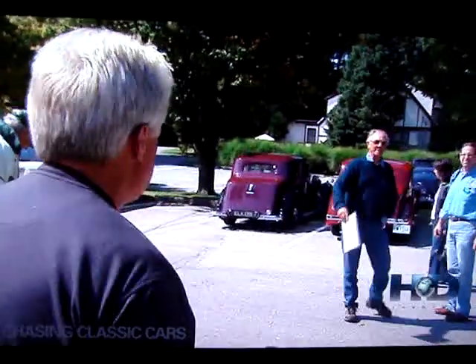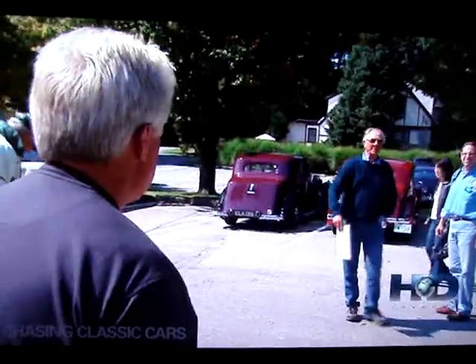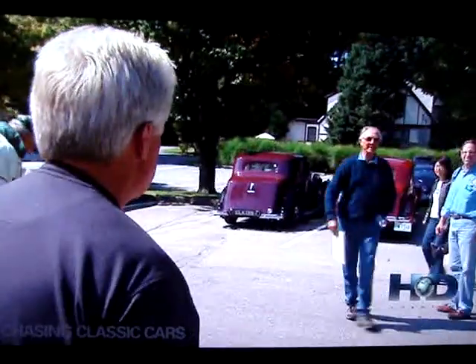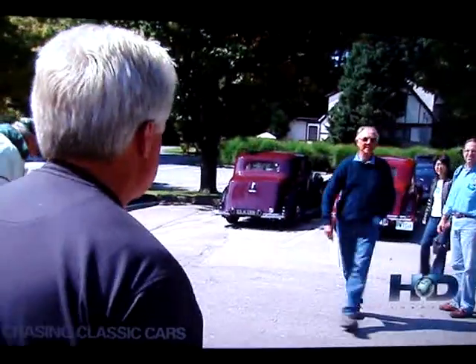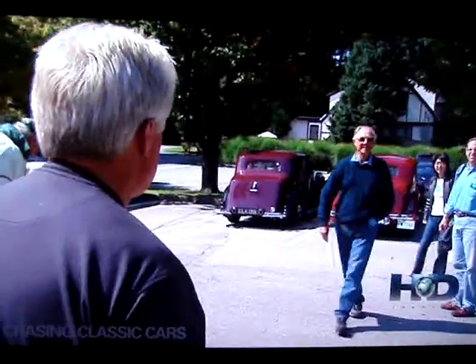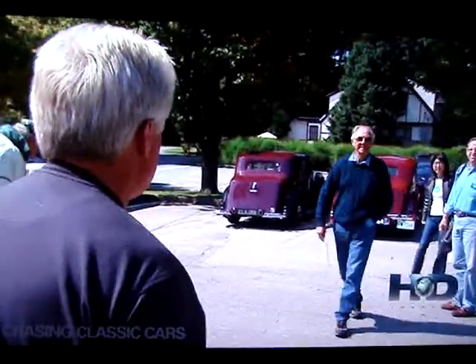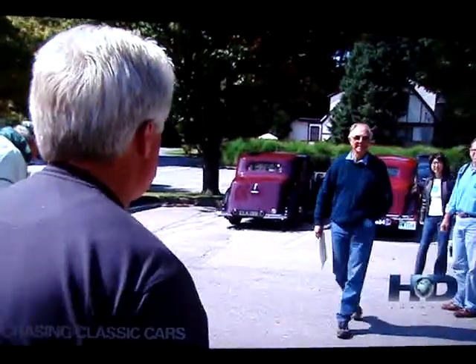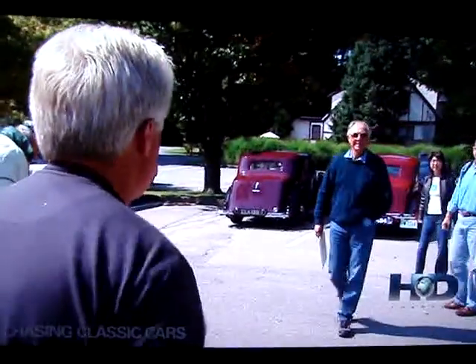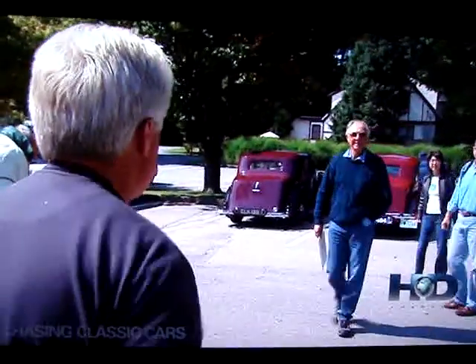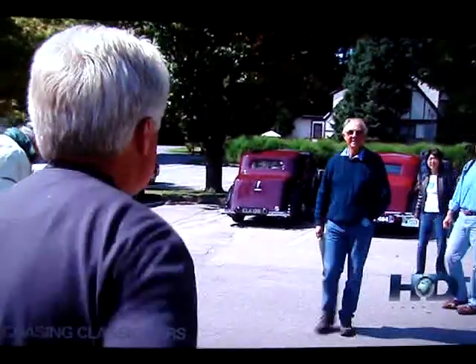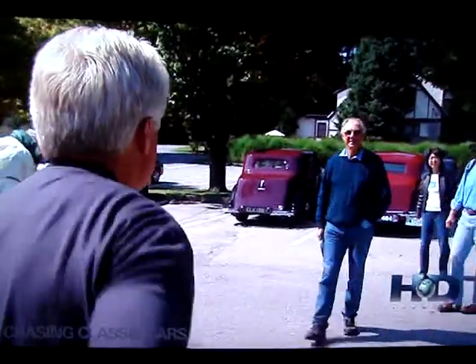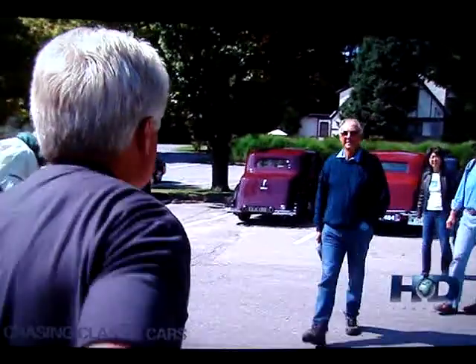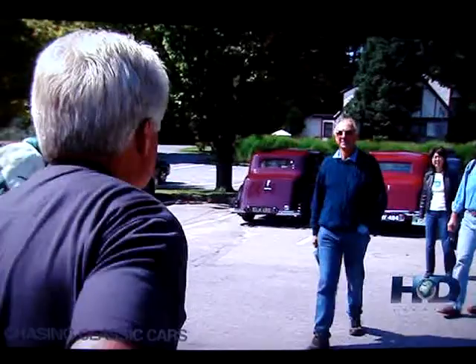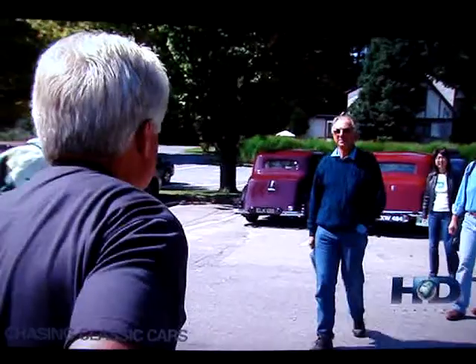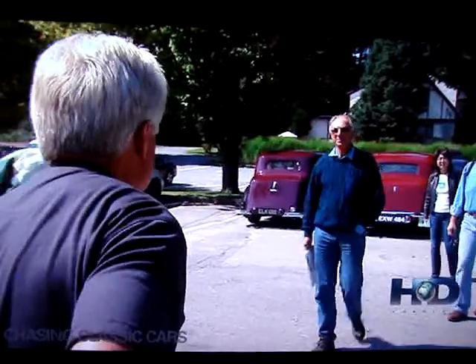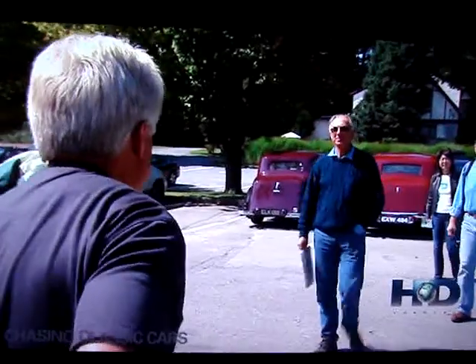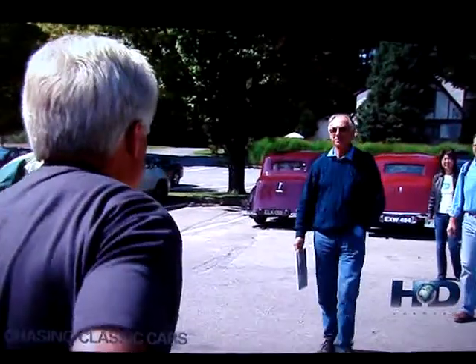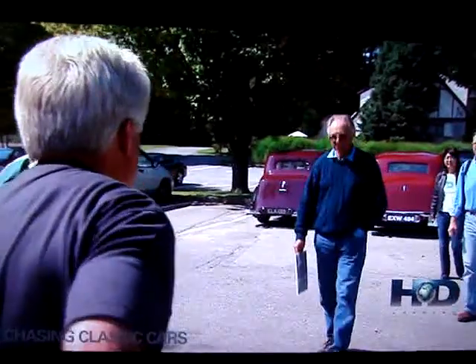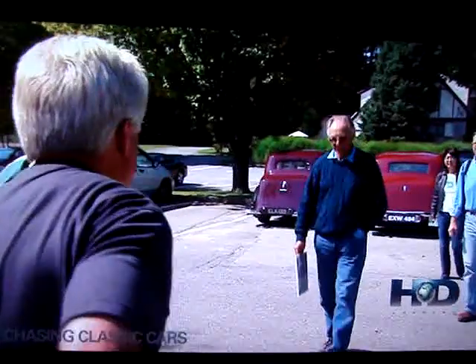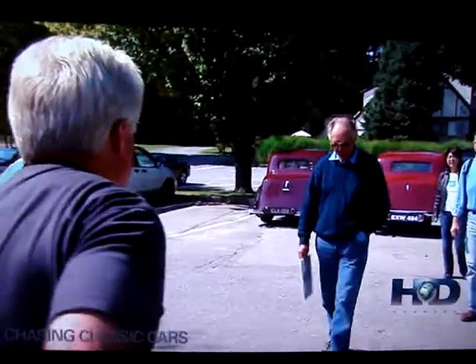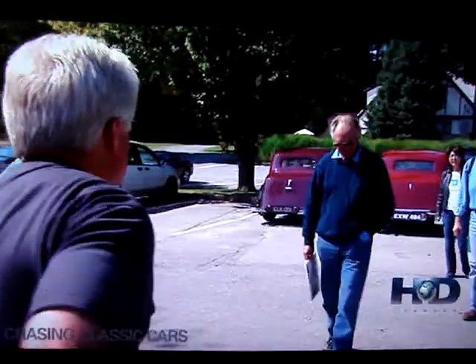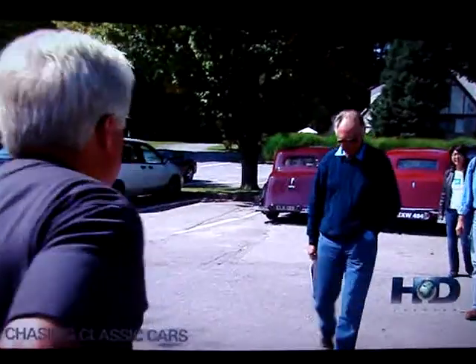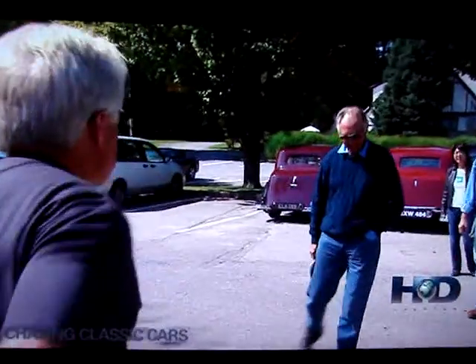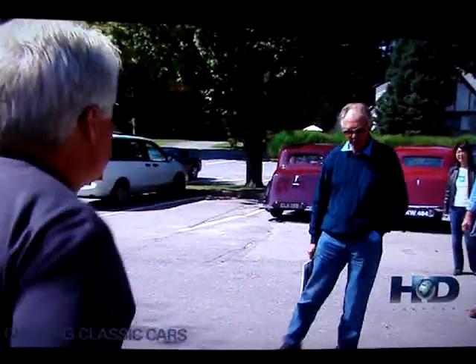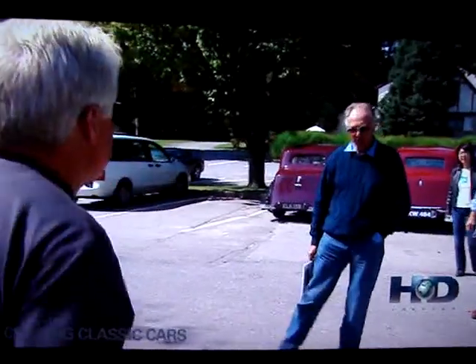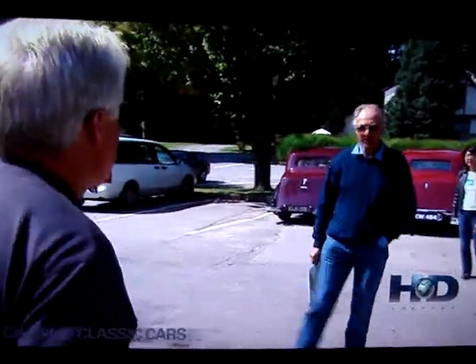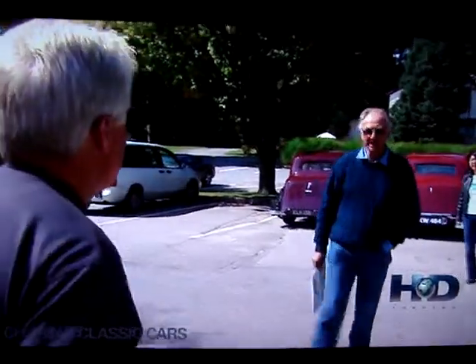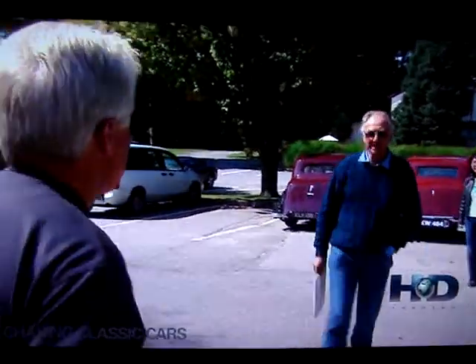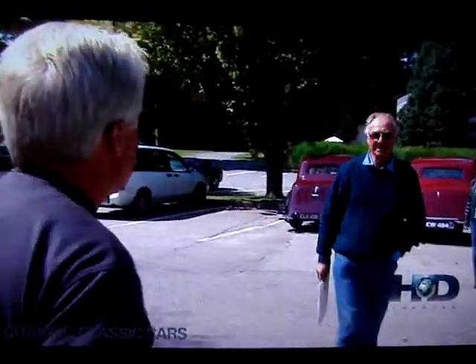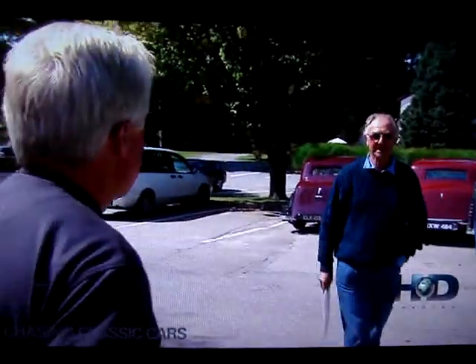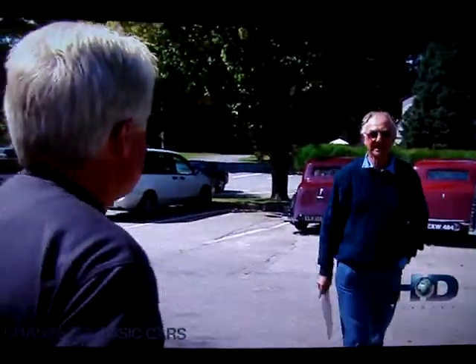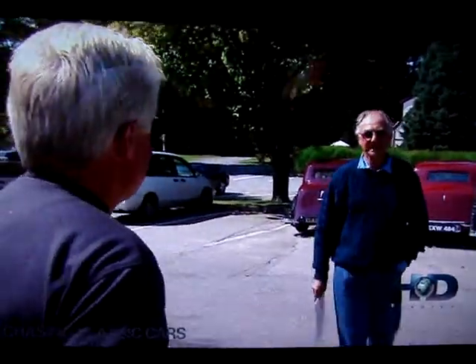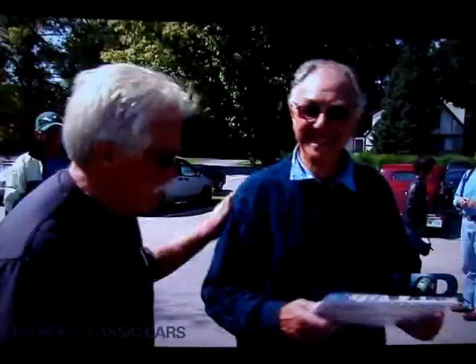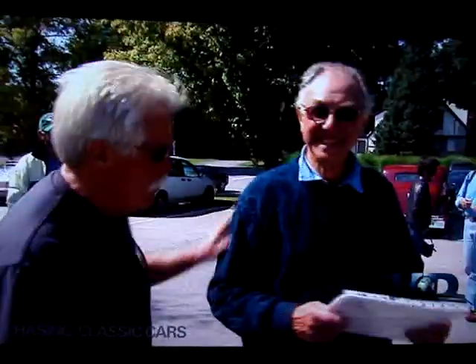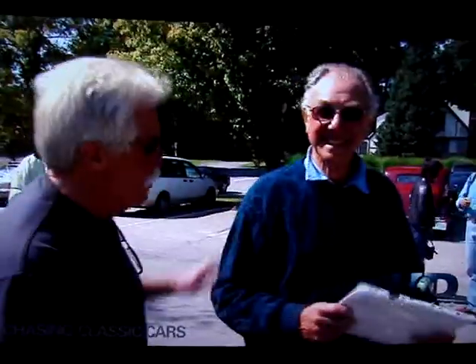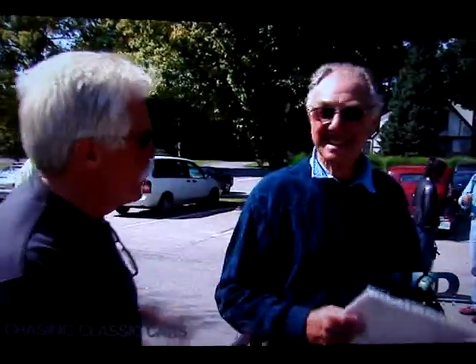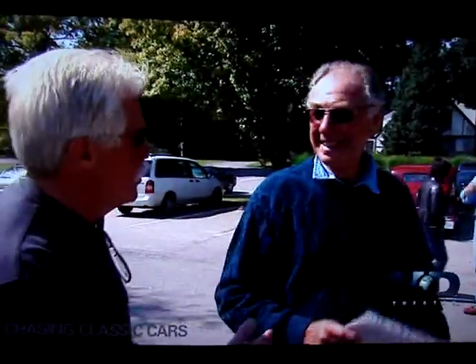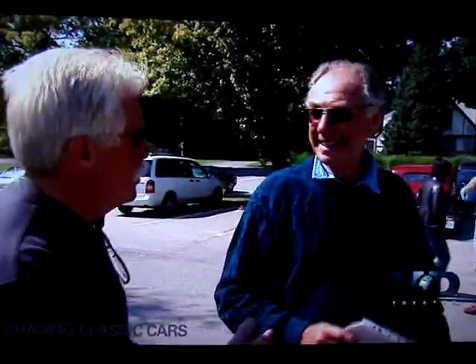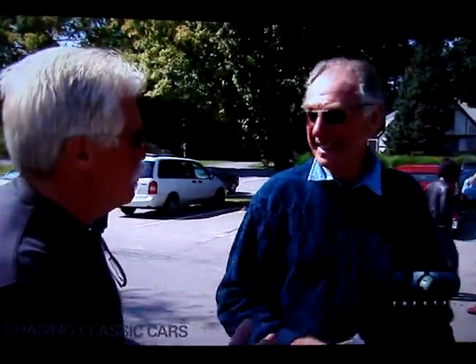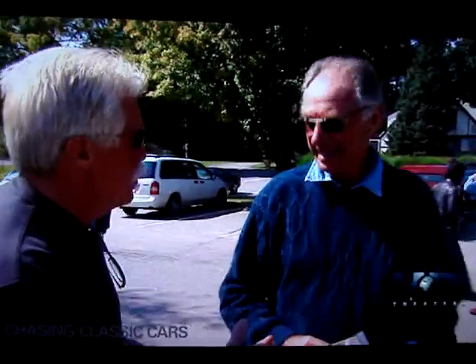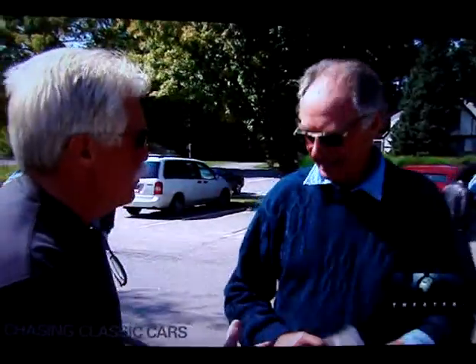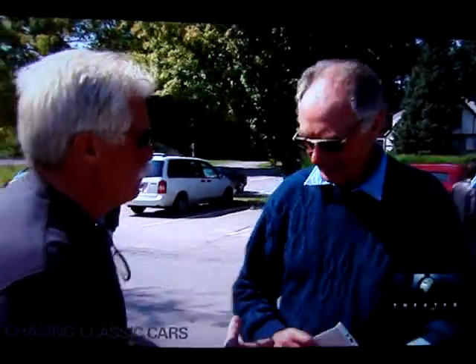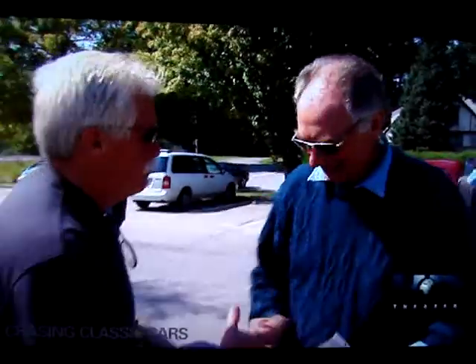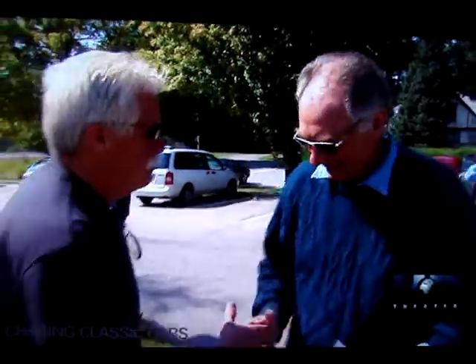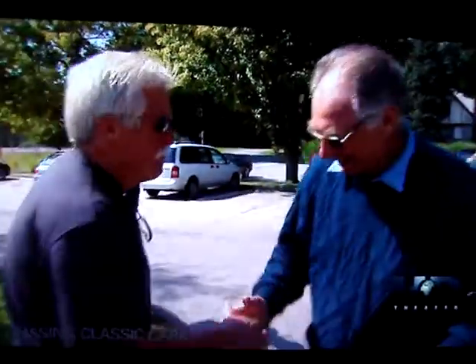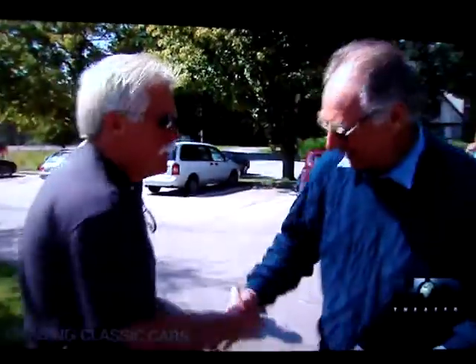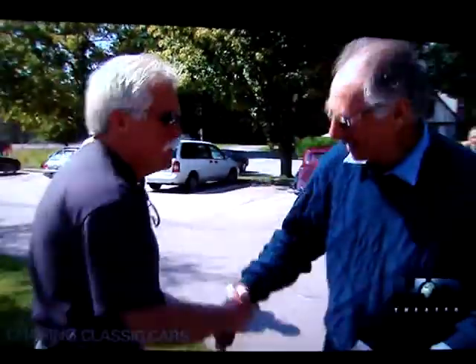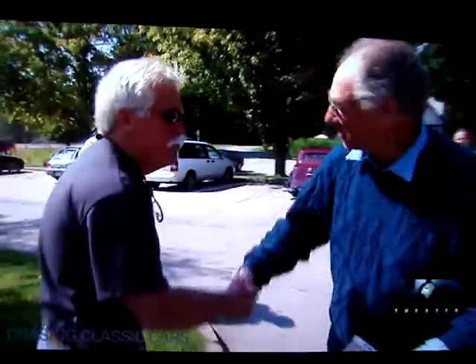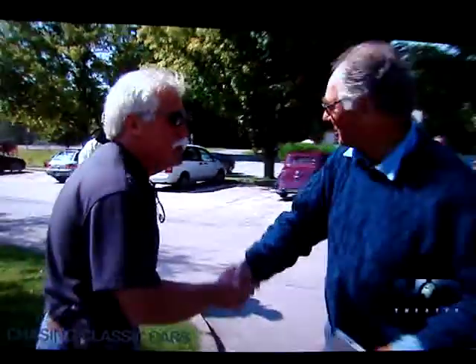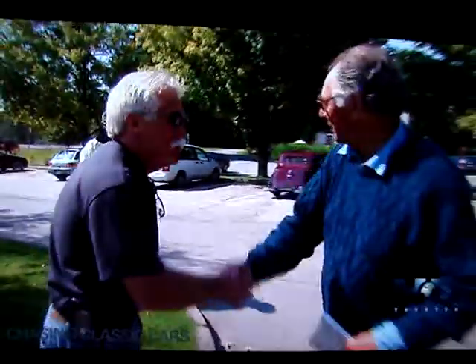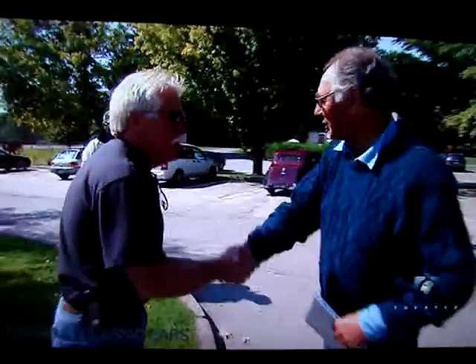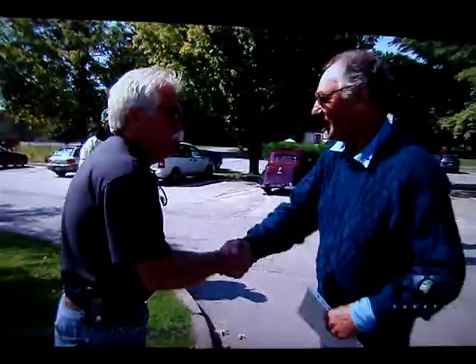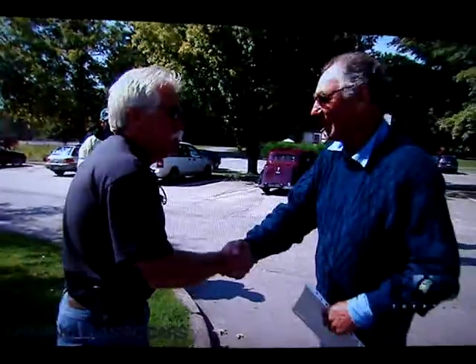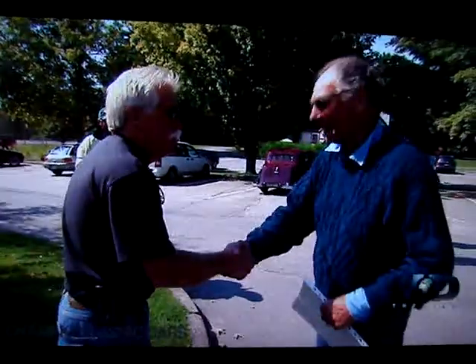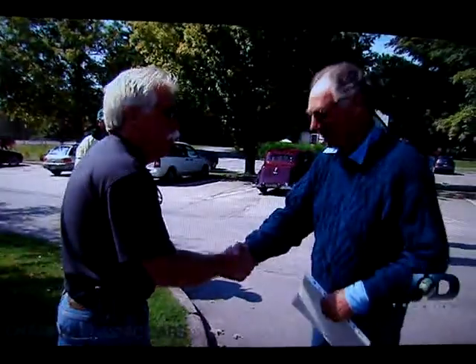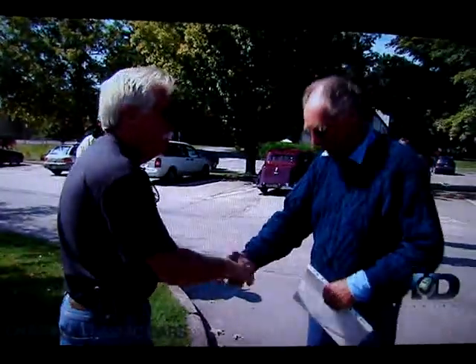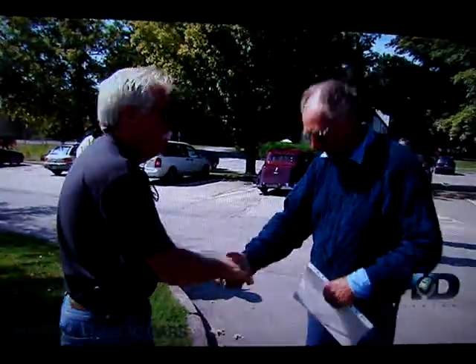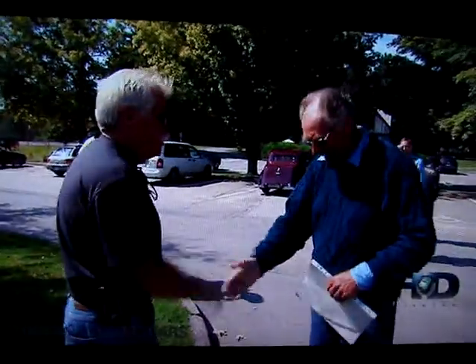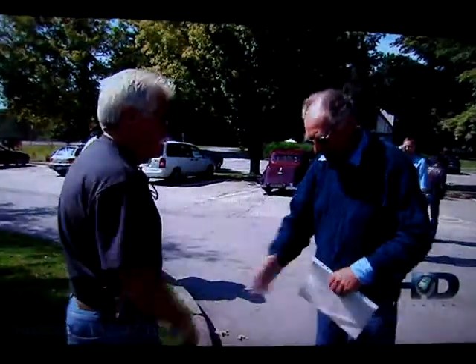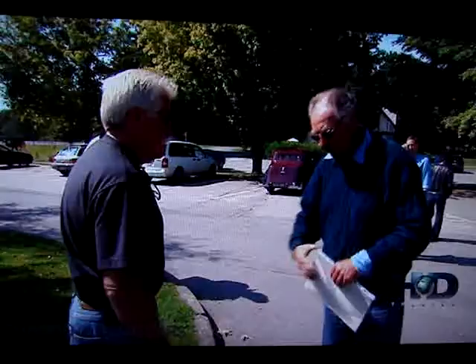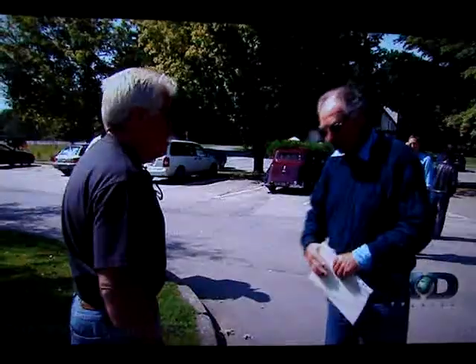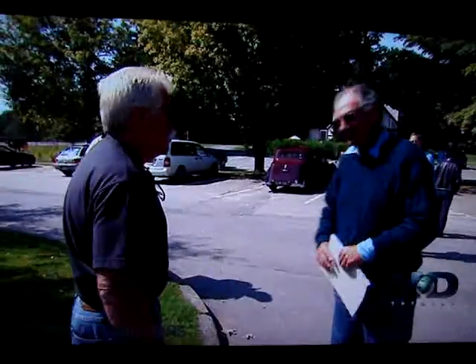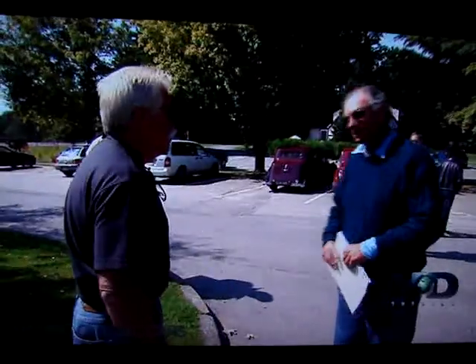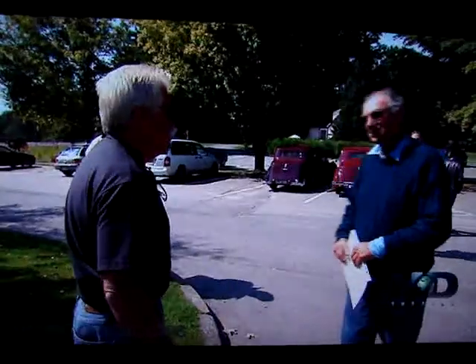3-2-5. Very nice to meet you. You have my card? Yes. You may call.